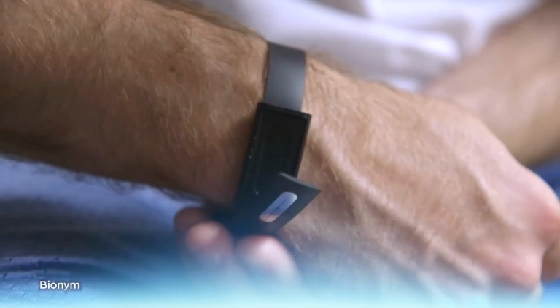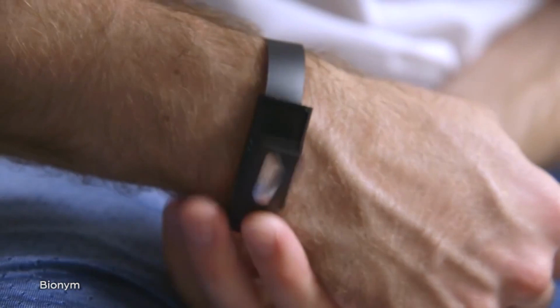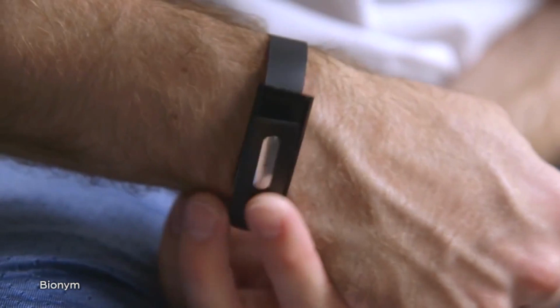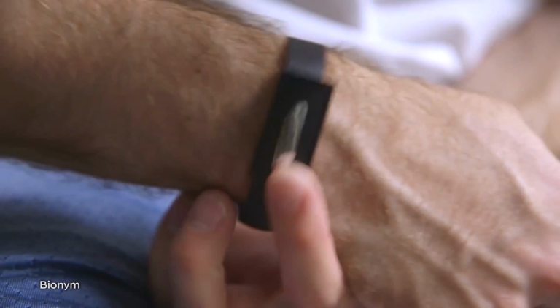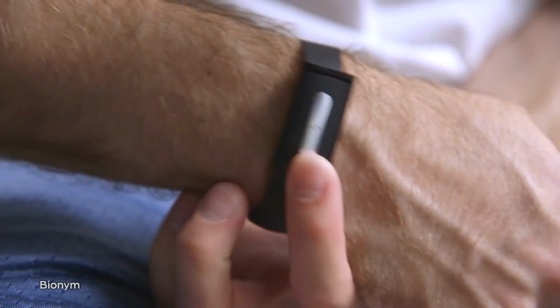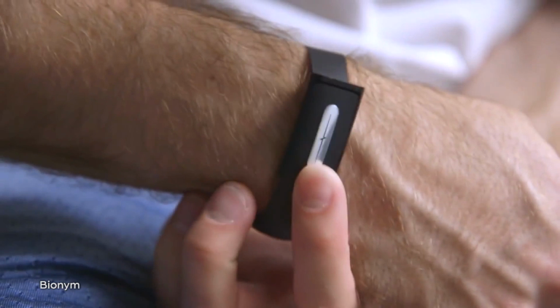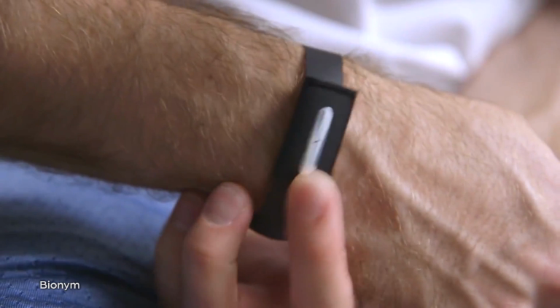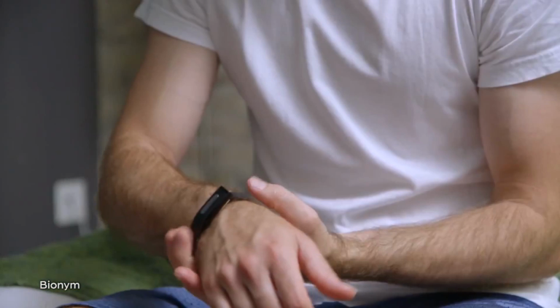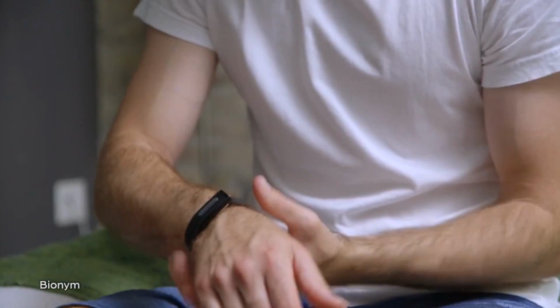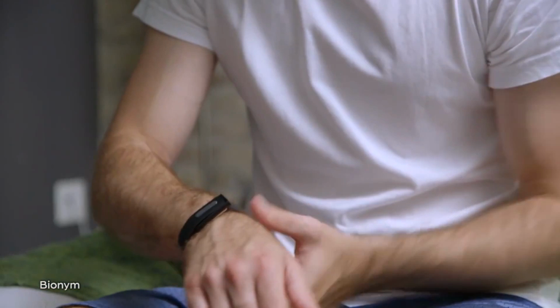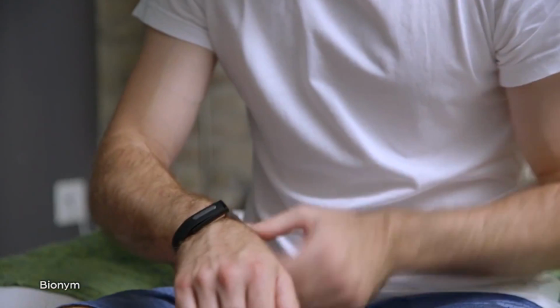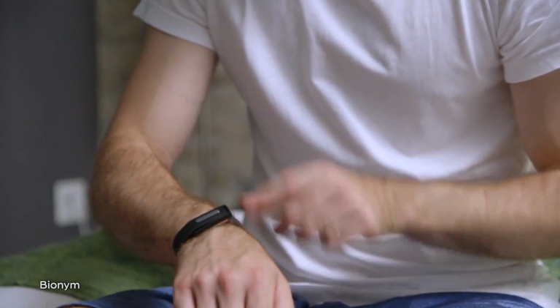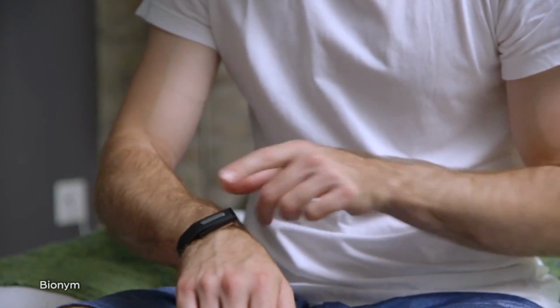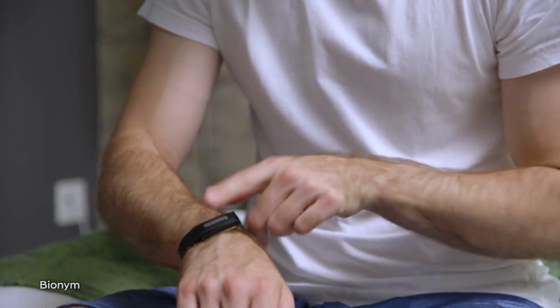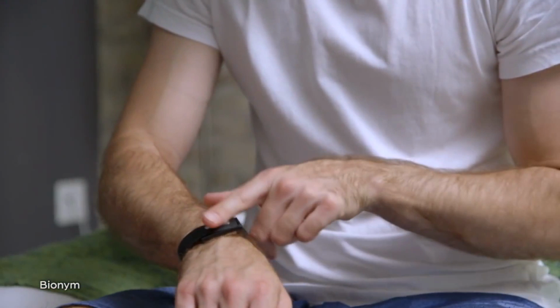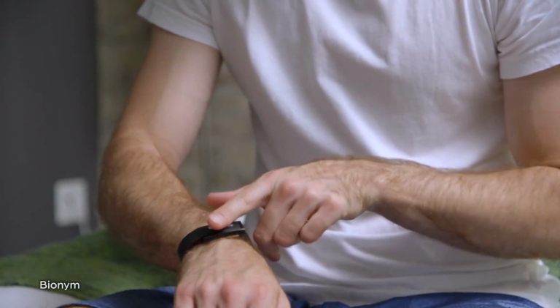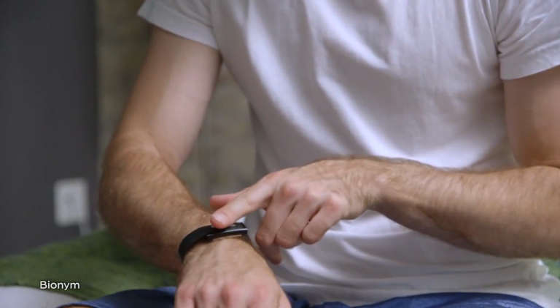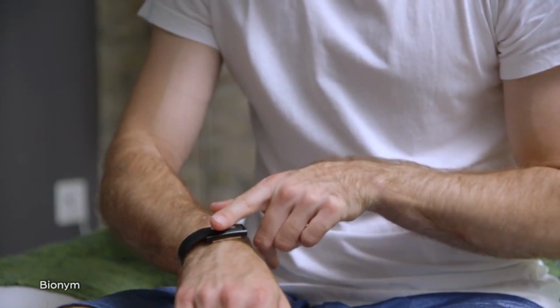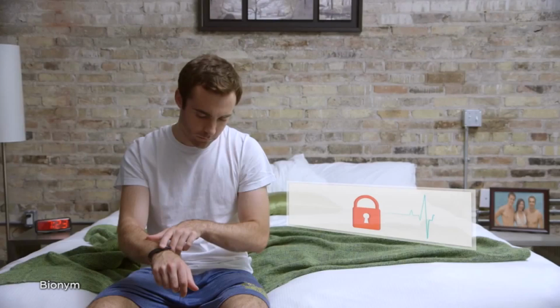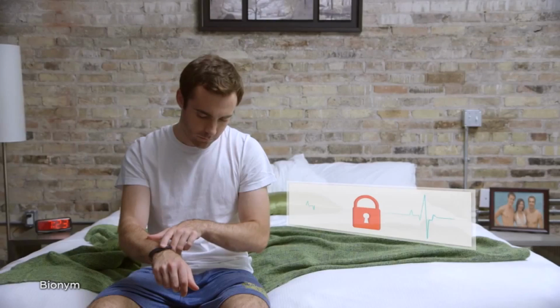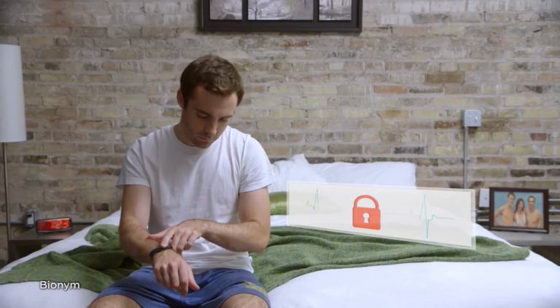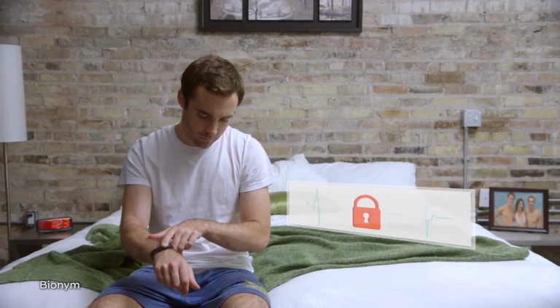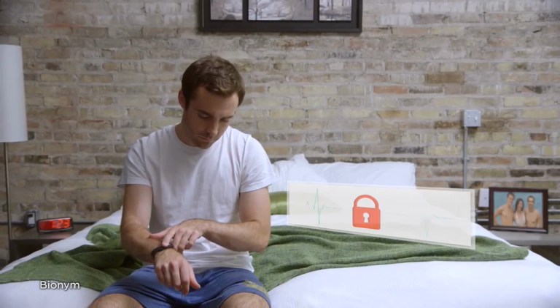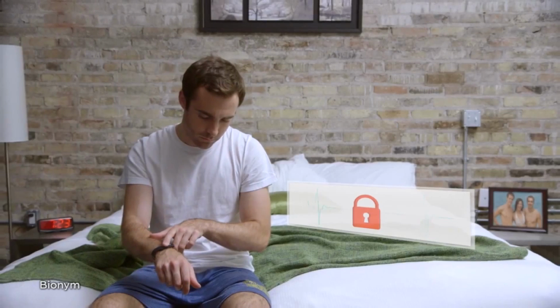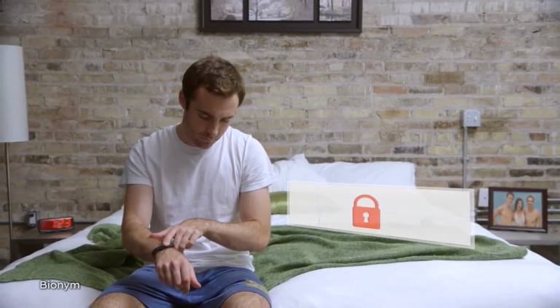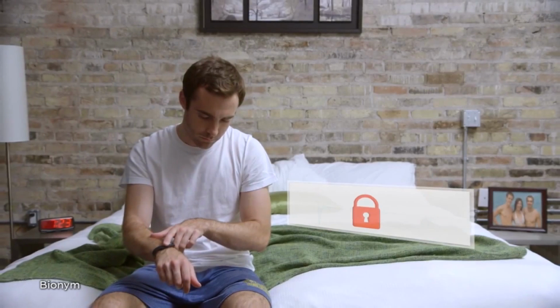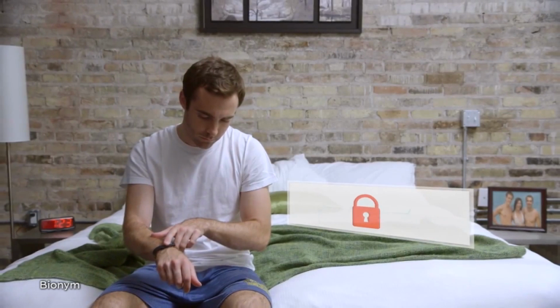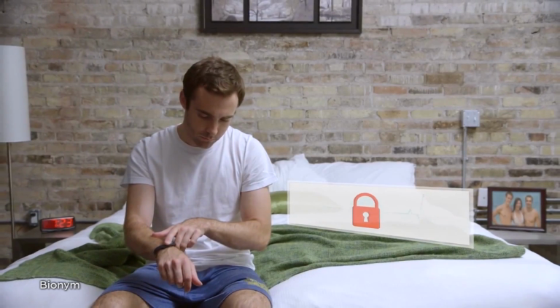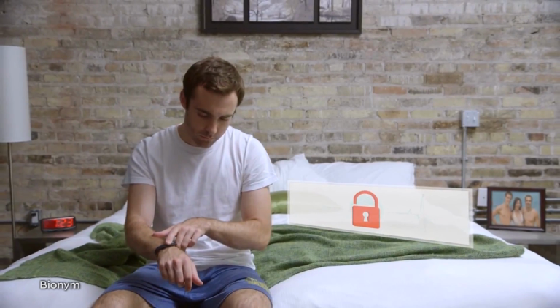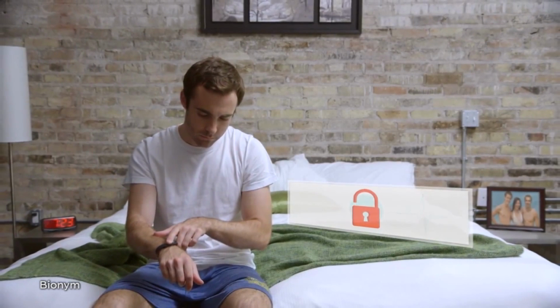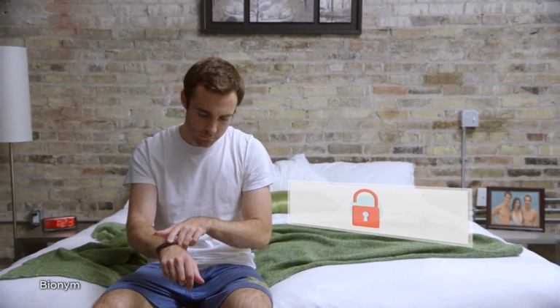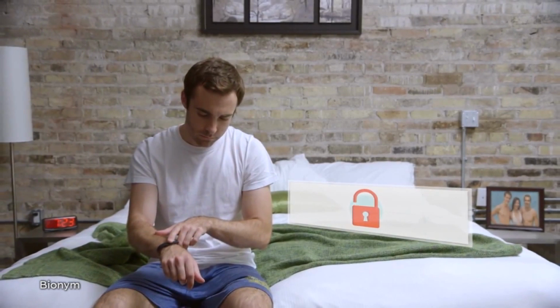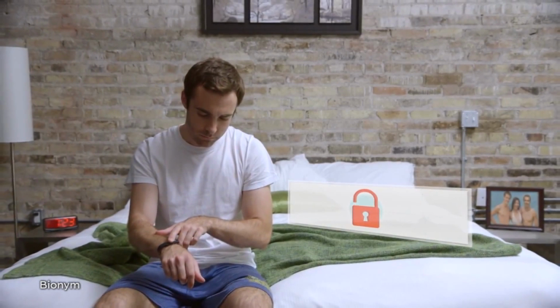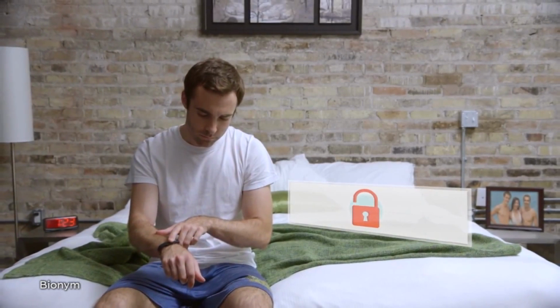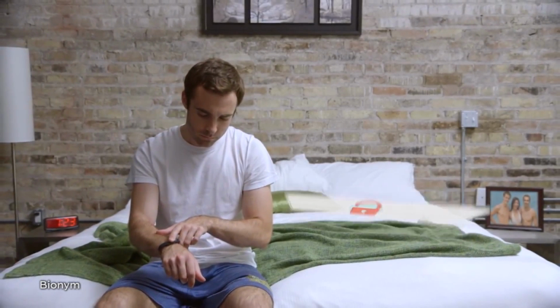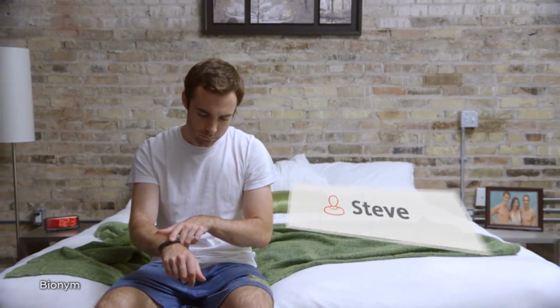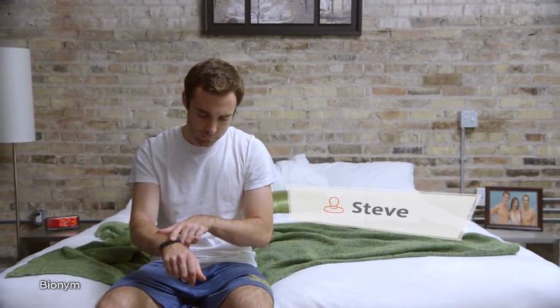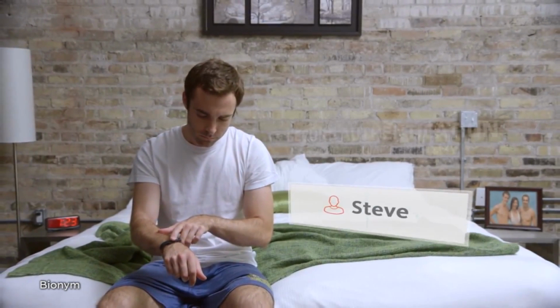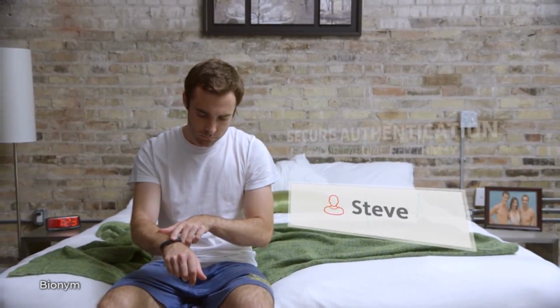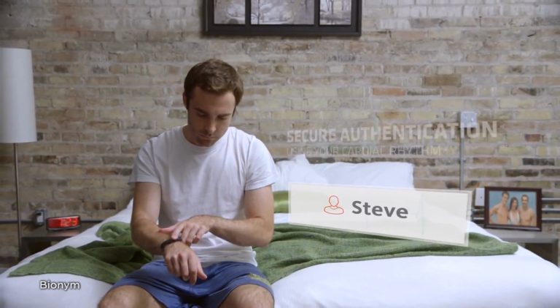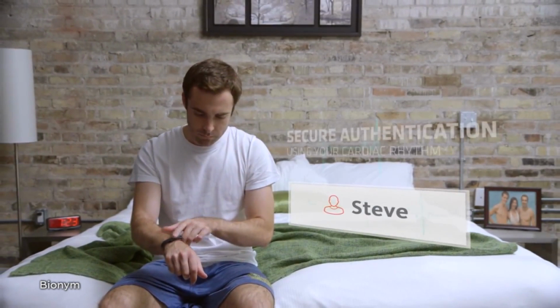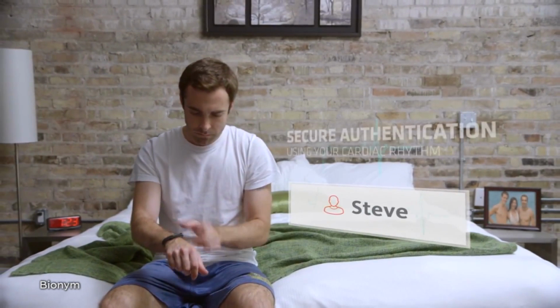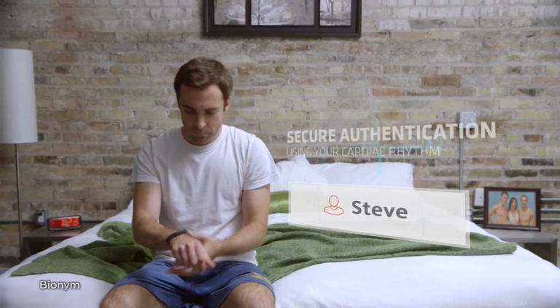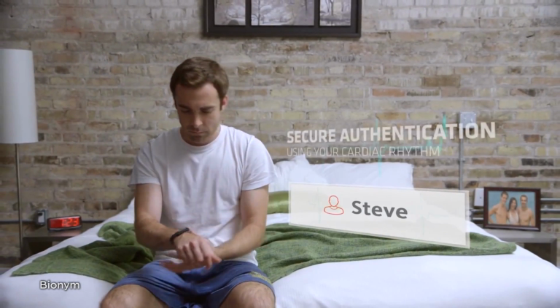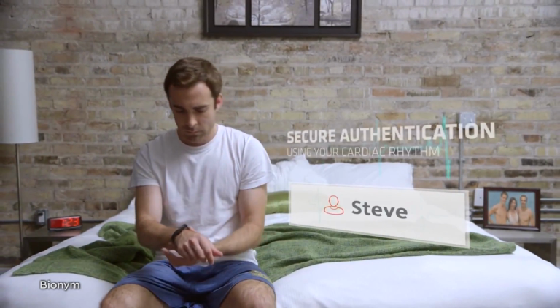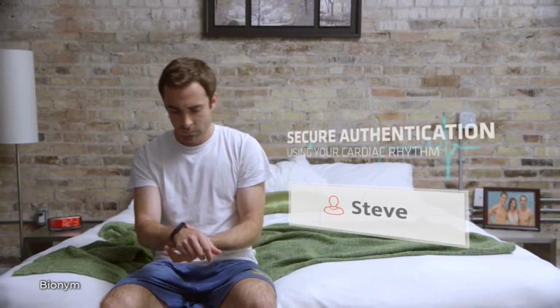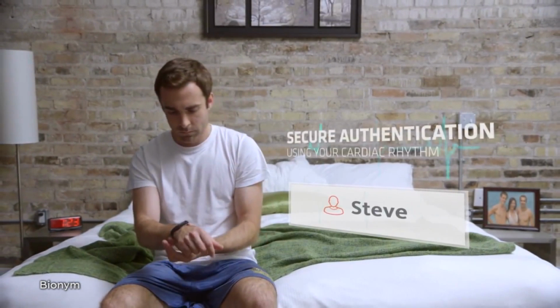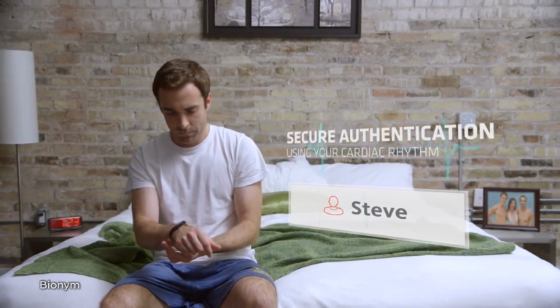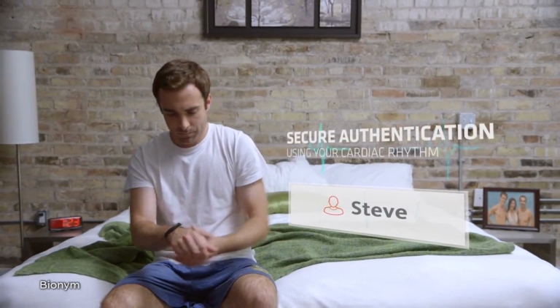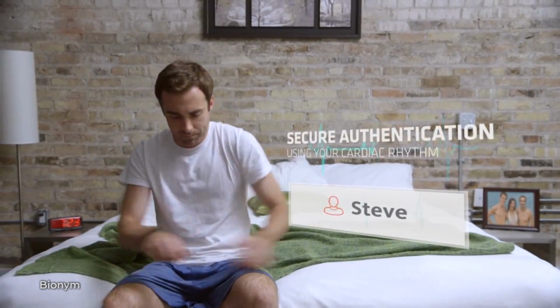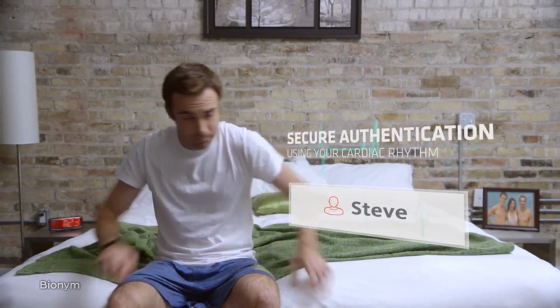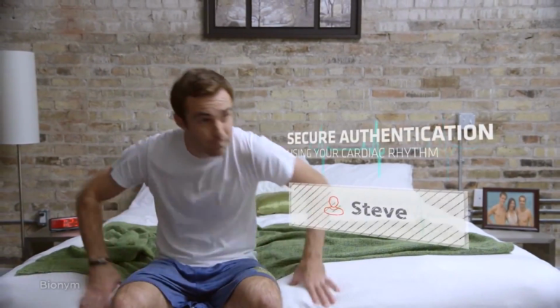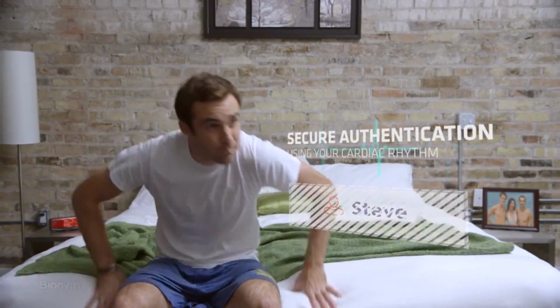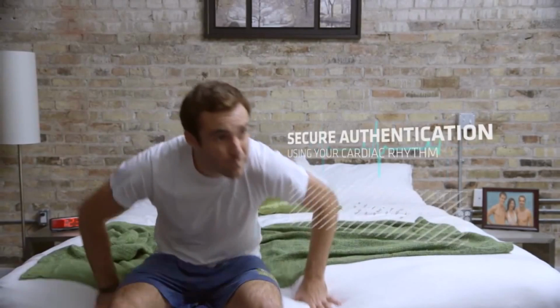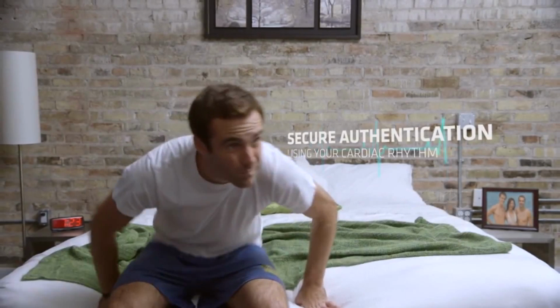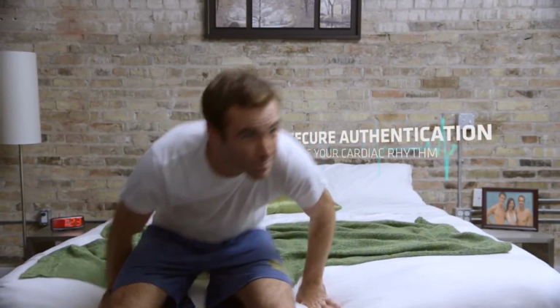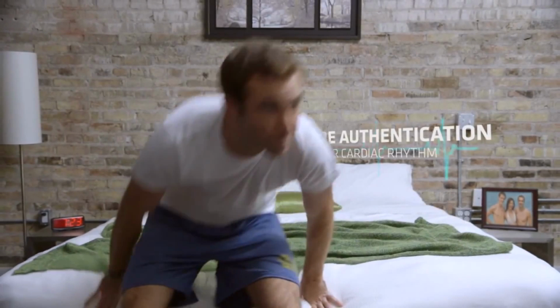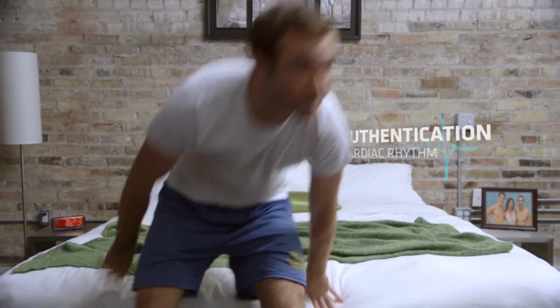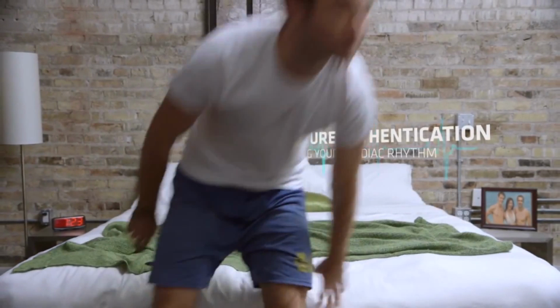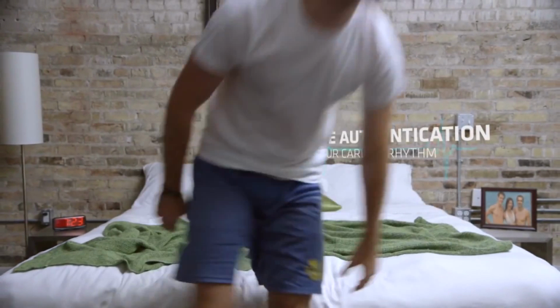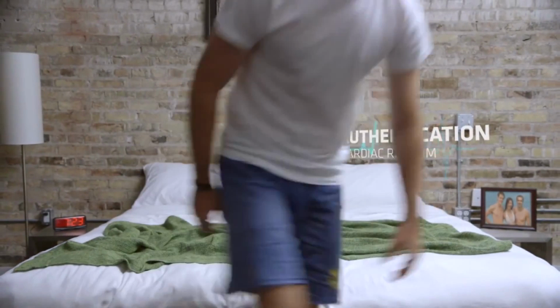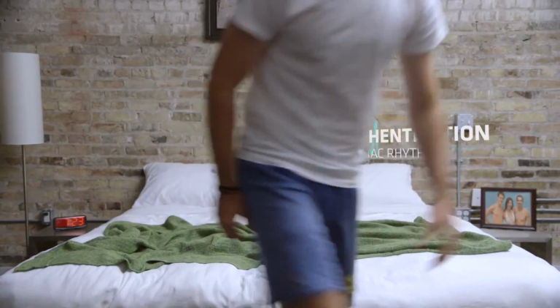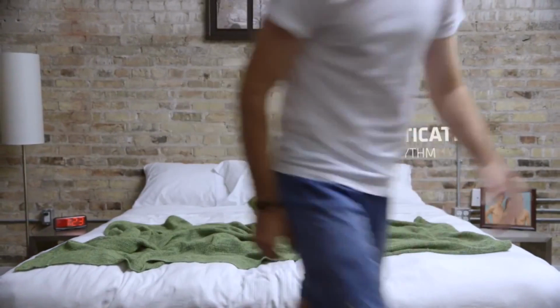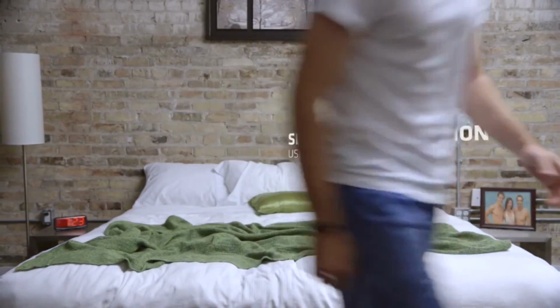You strap it on and then tap it with your opposite hand. This creates a full circuit in the NIMI to measure your EKG readings in order to authenticate the wearer.